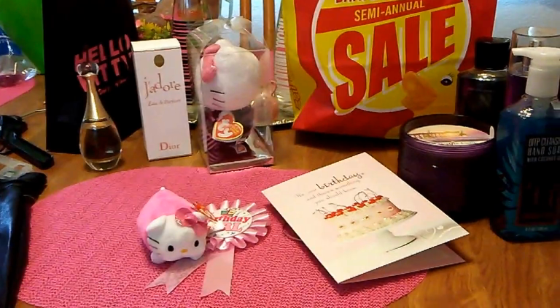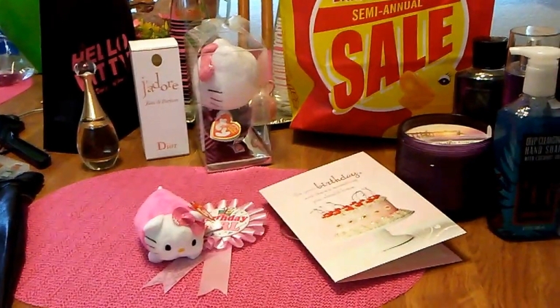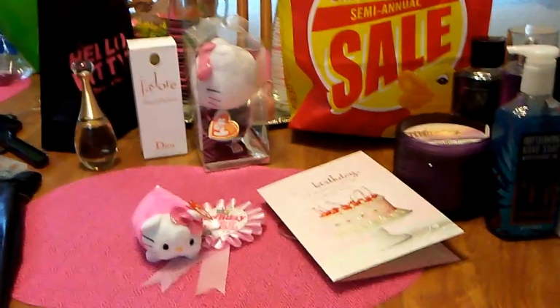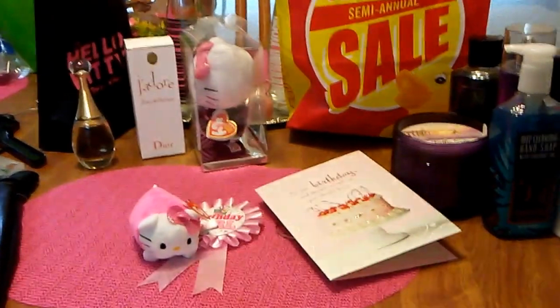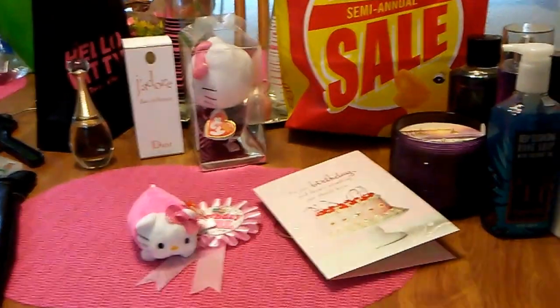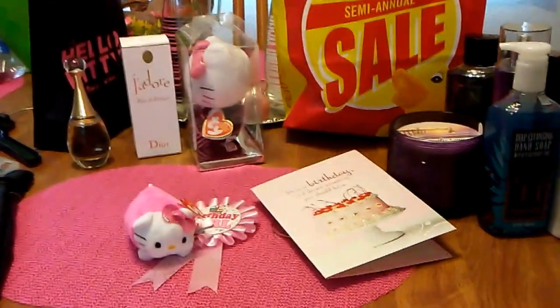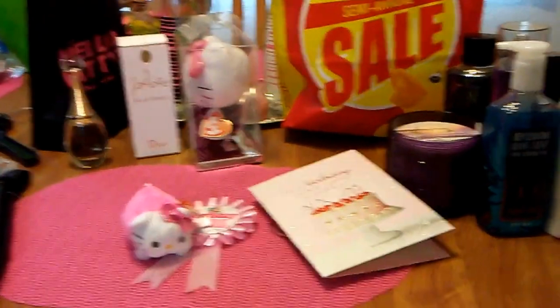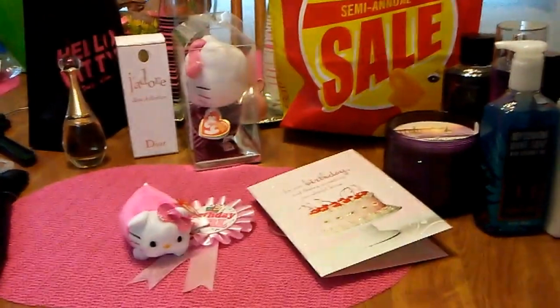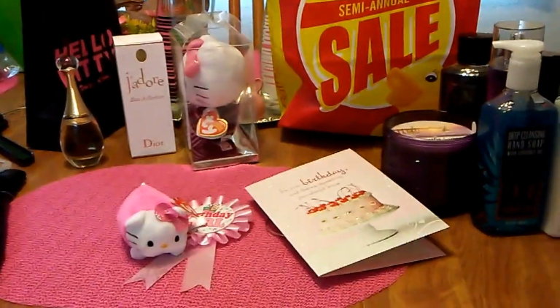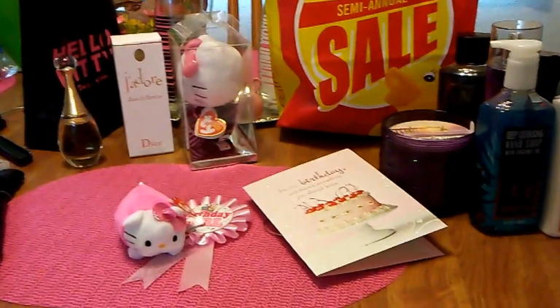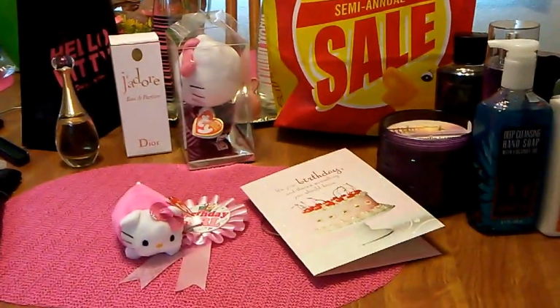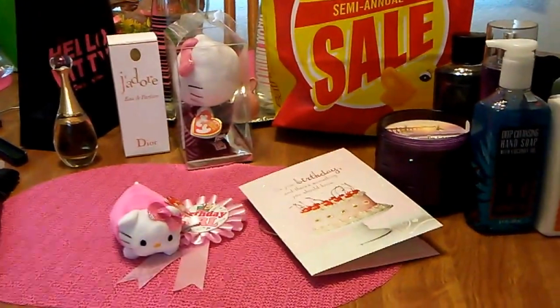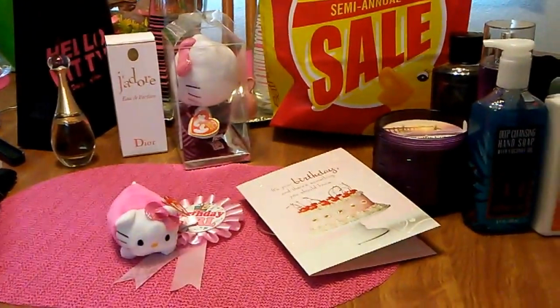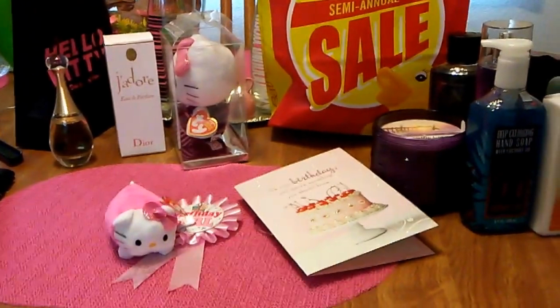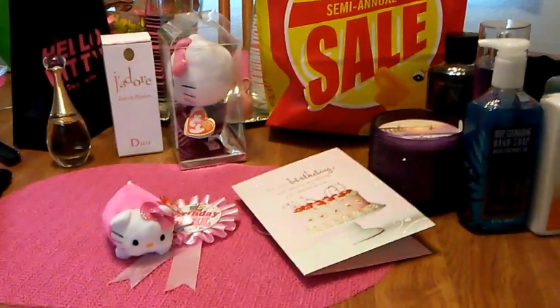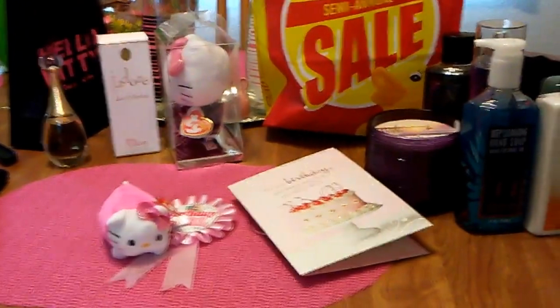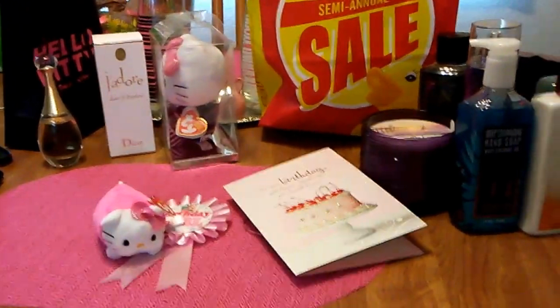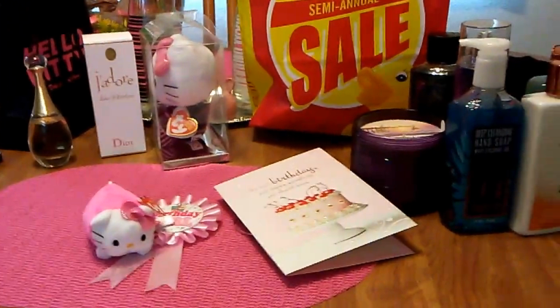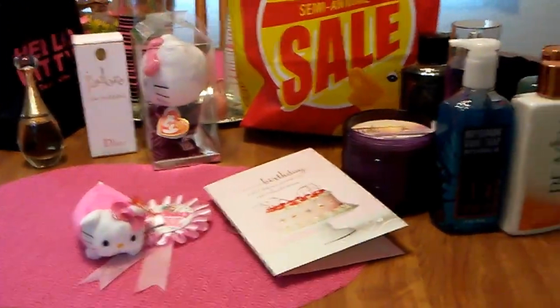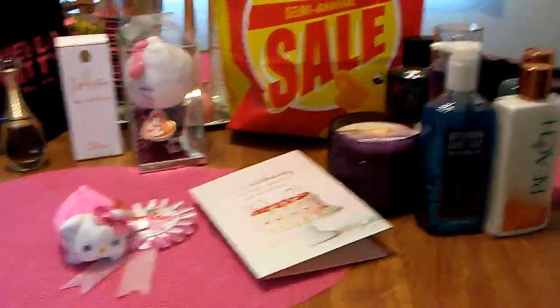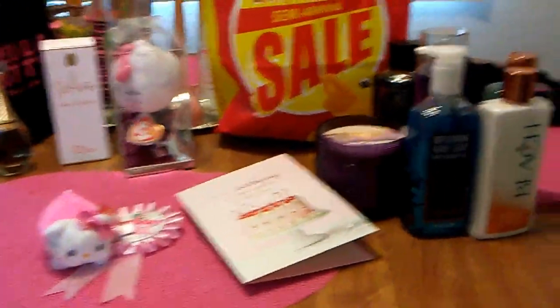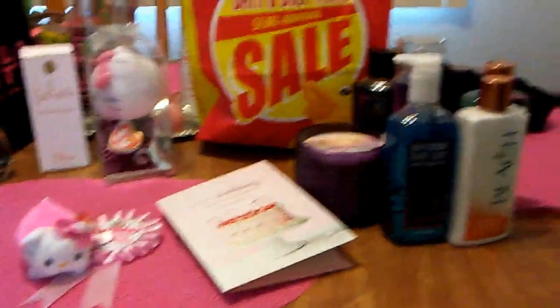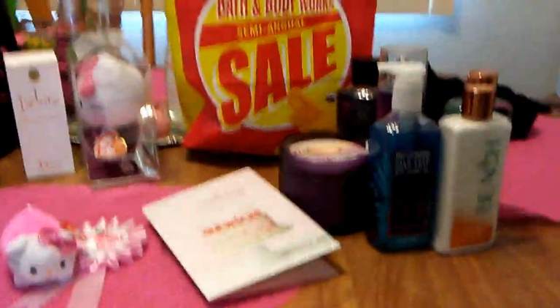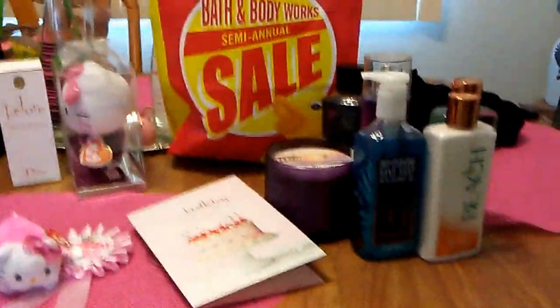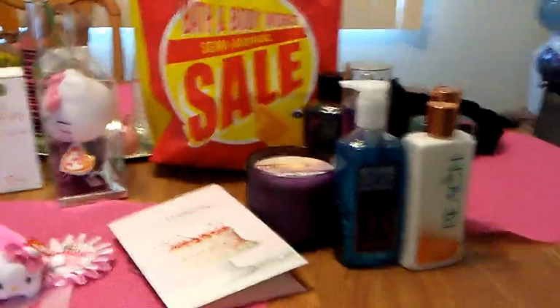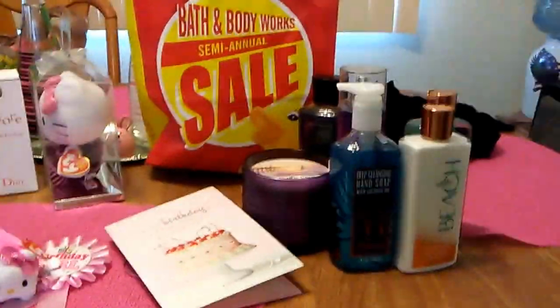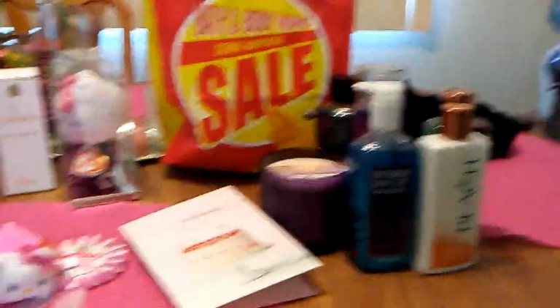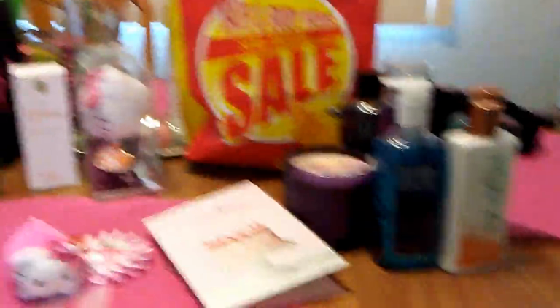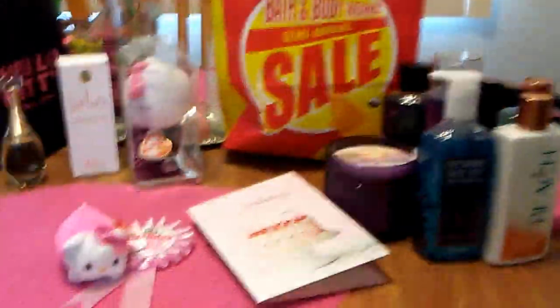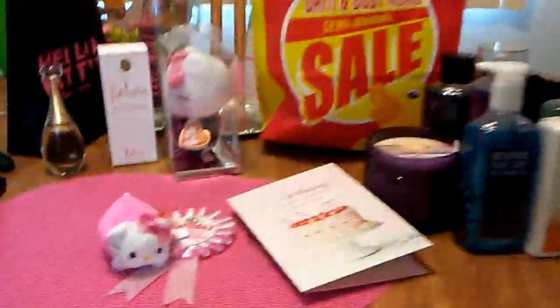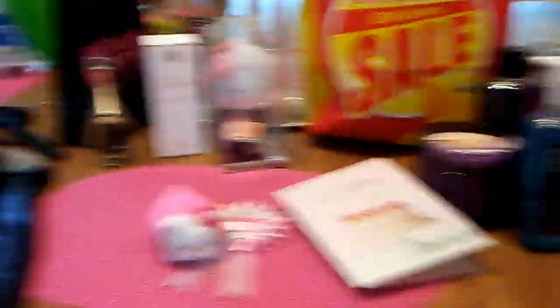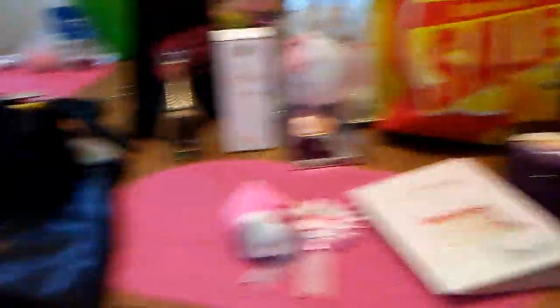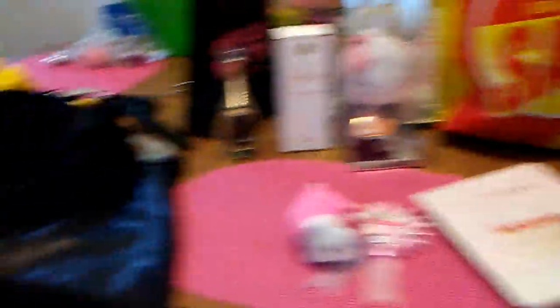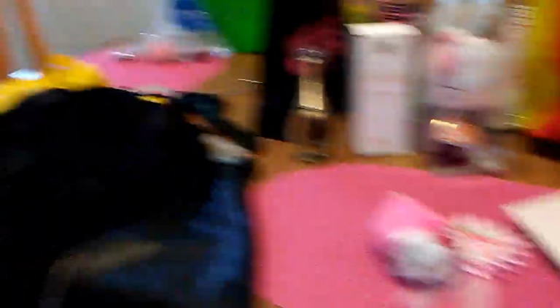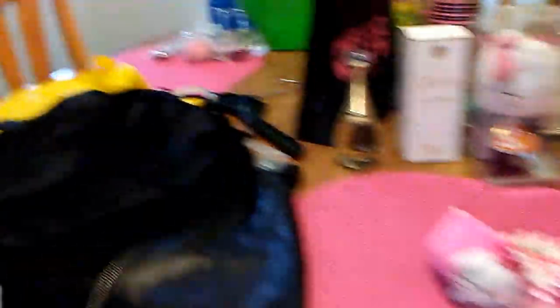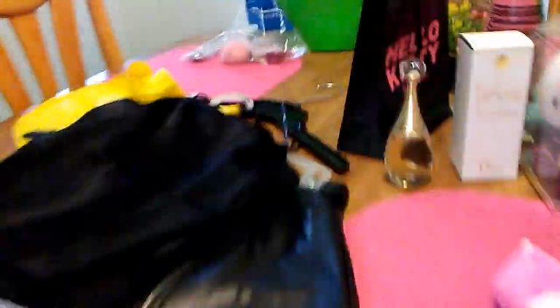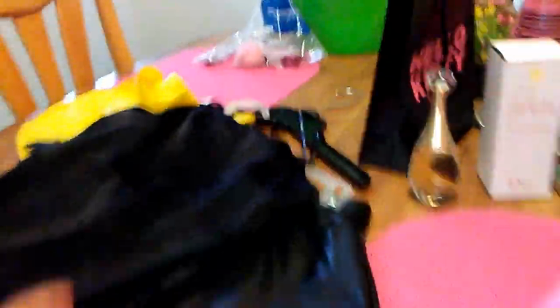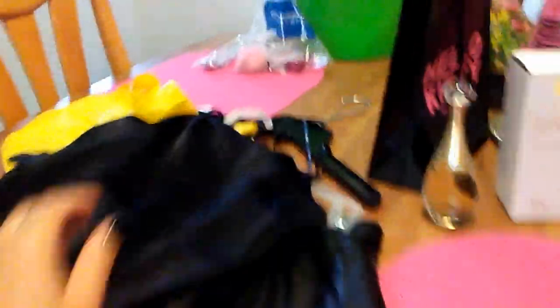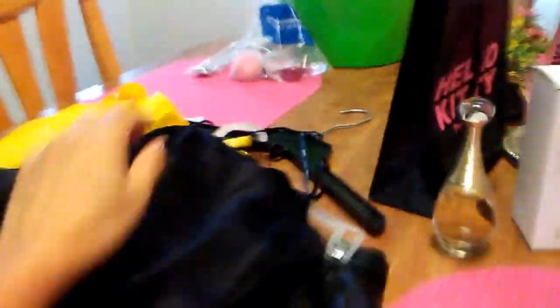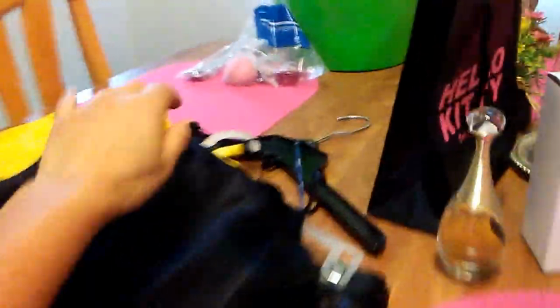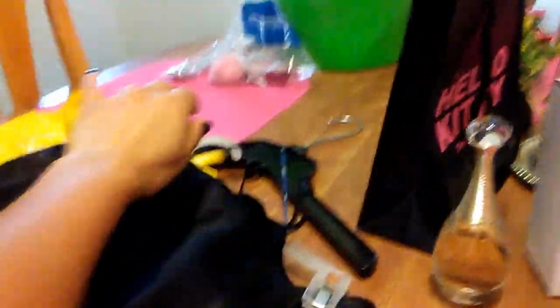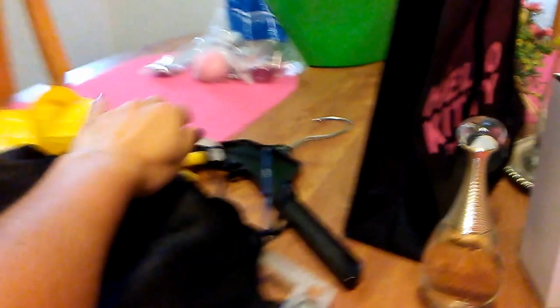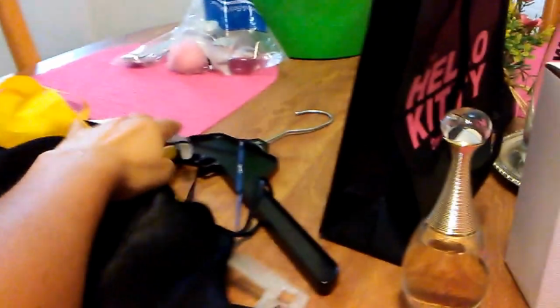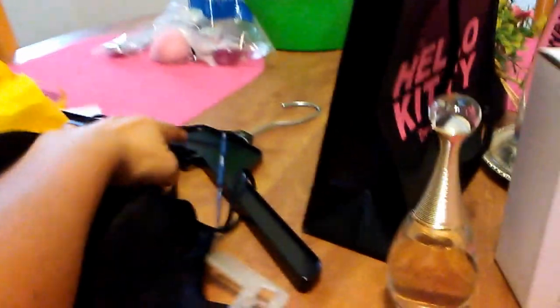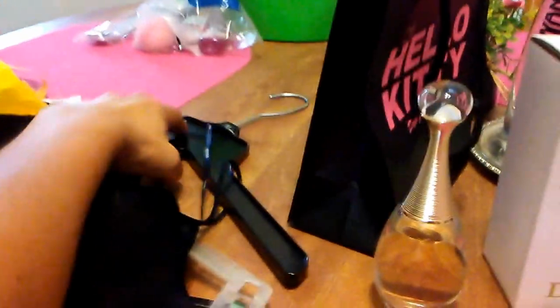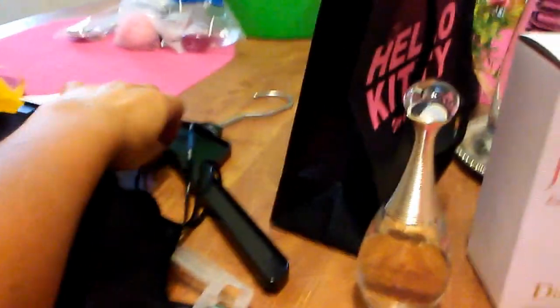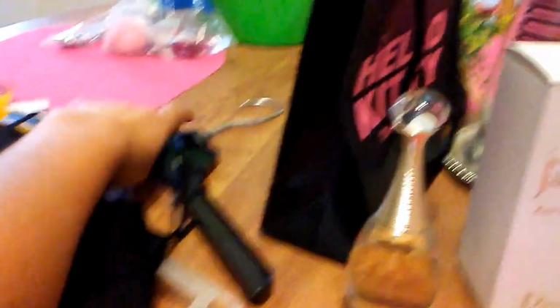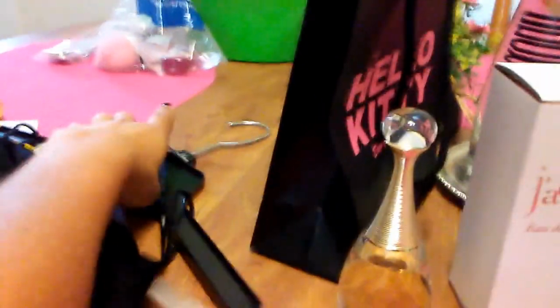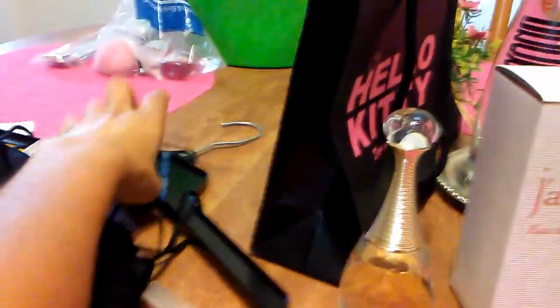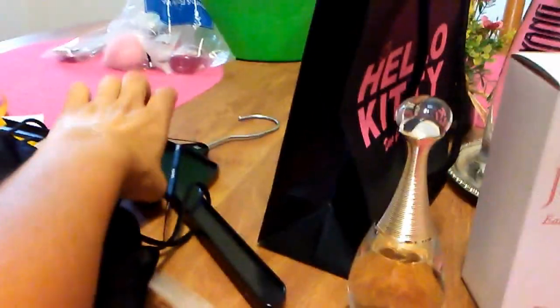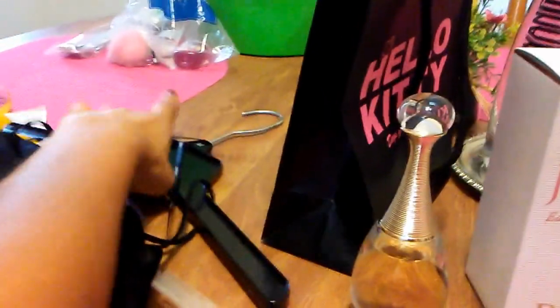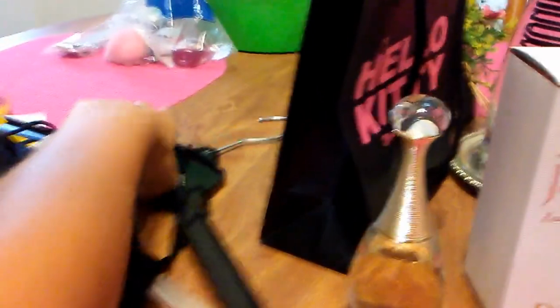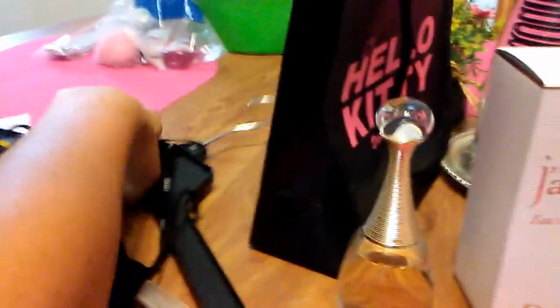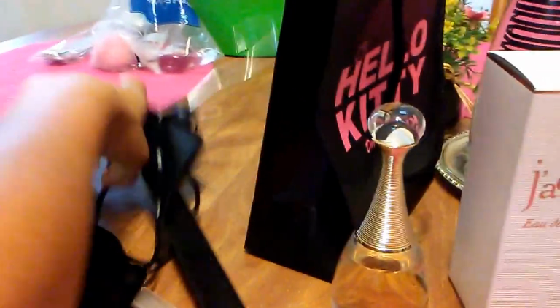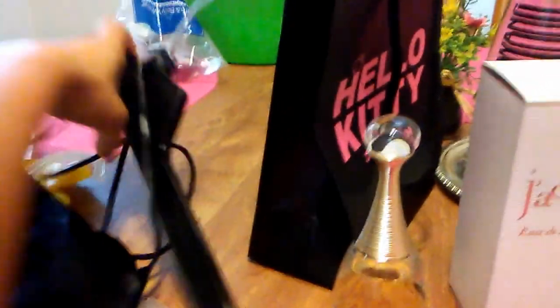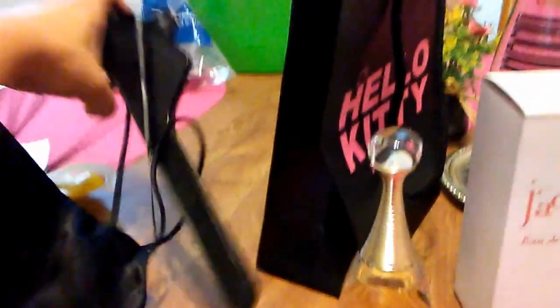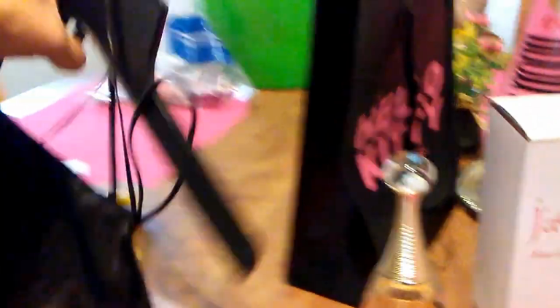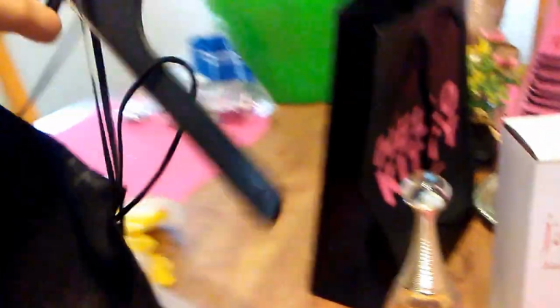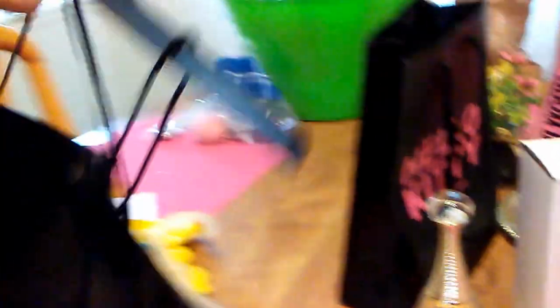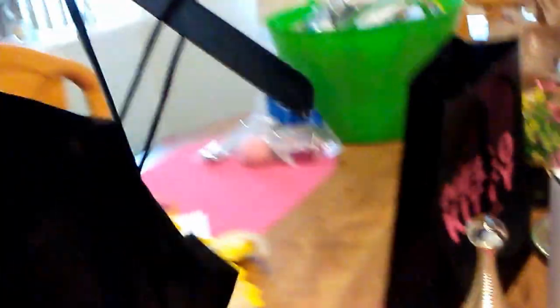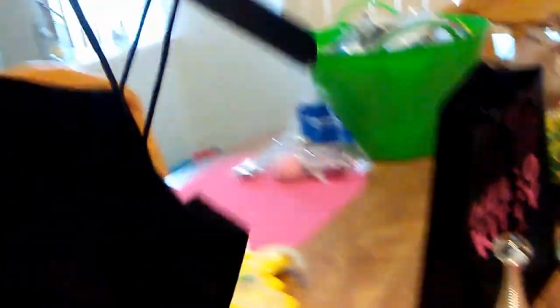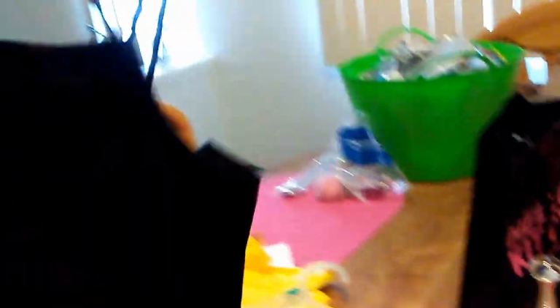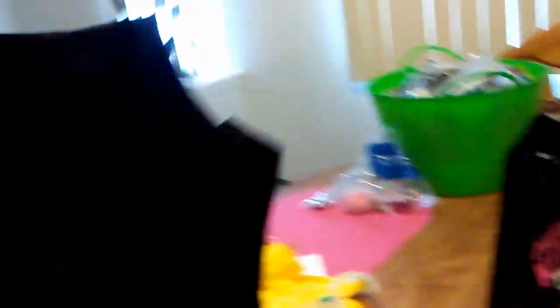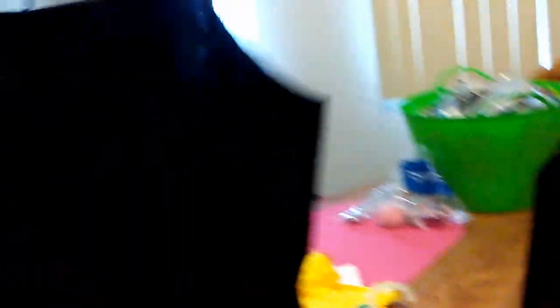Hello, this is Crystal and I'm here to show you what I got for my birthday. I'm going to start off with what I got at Forever 21.